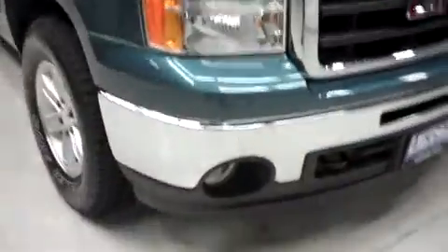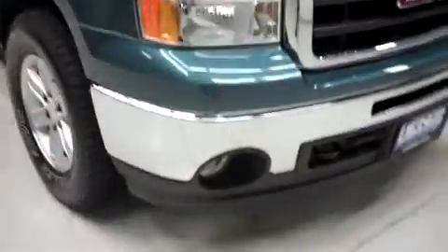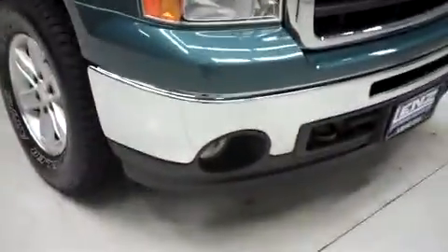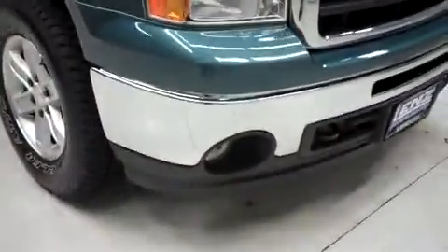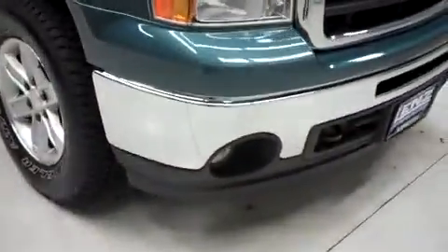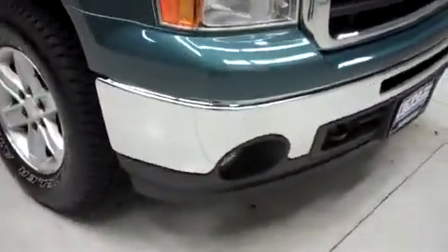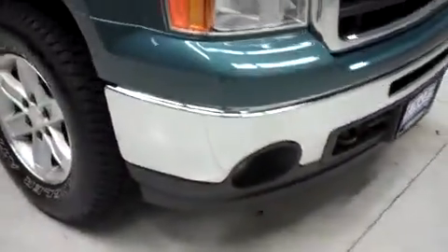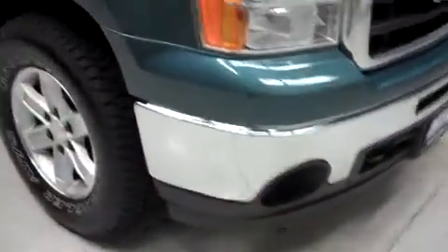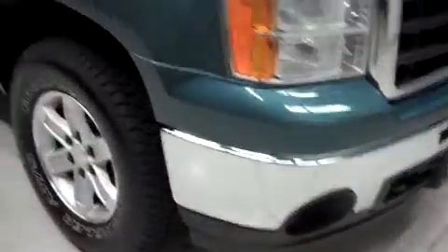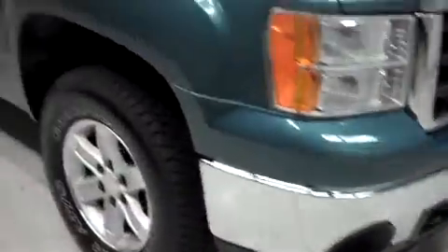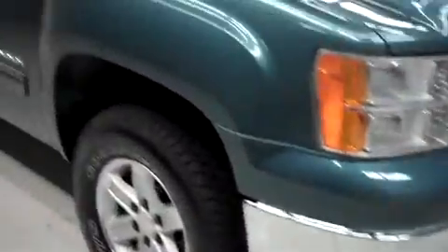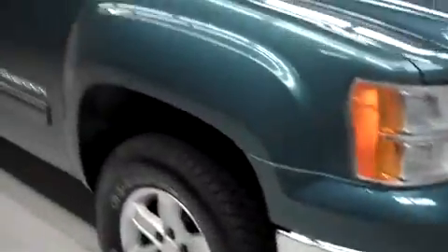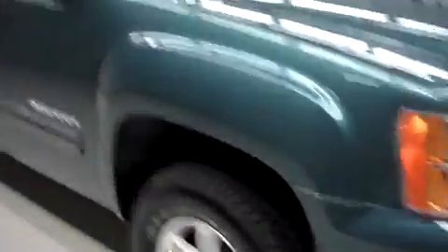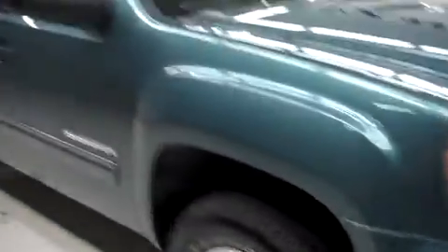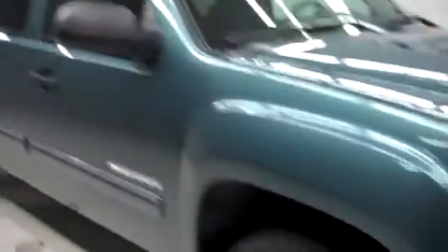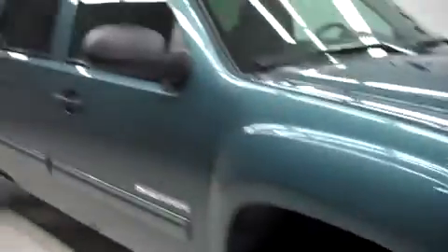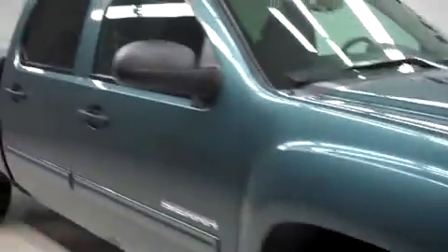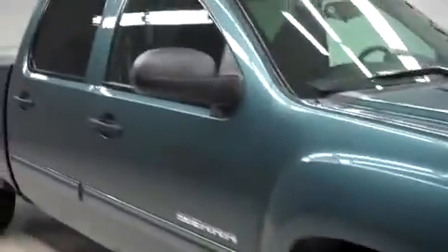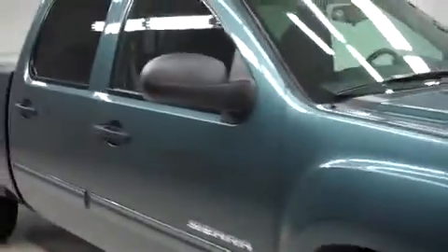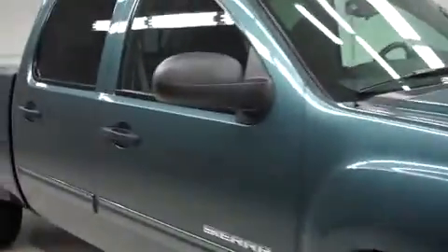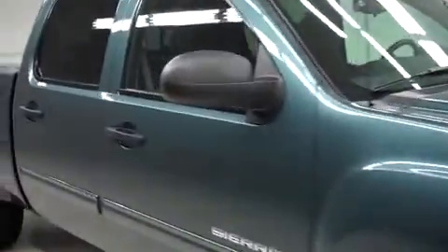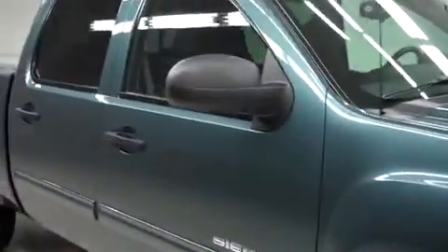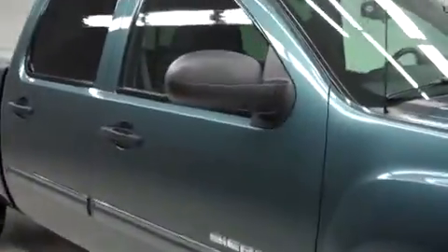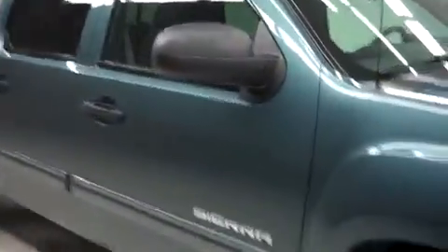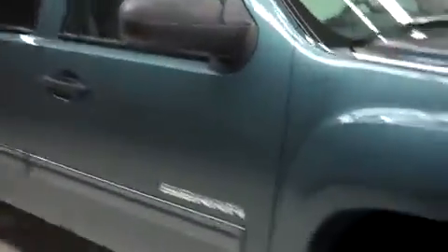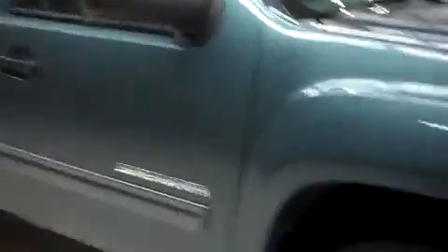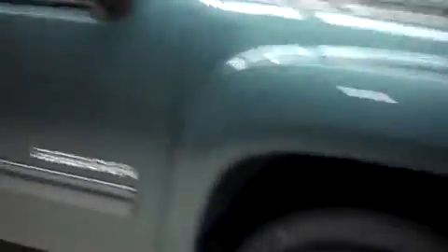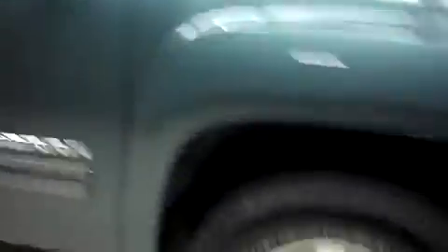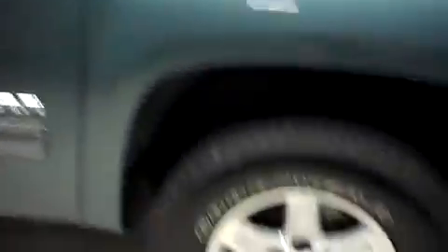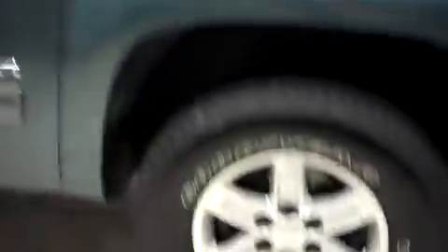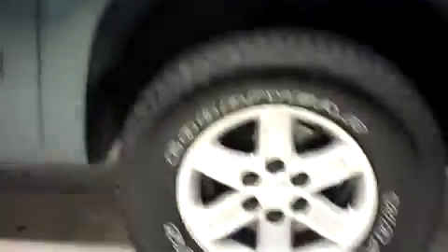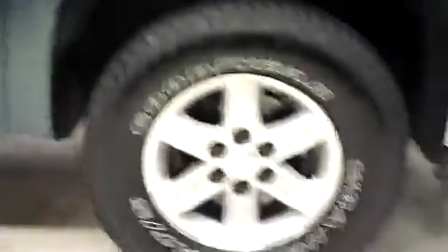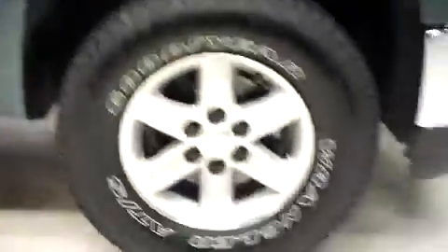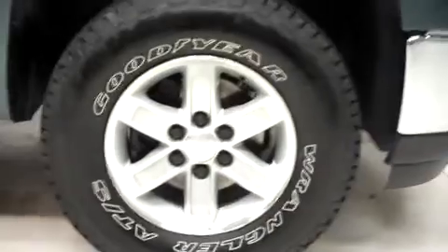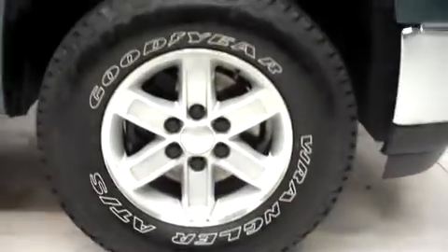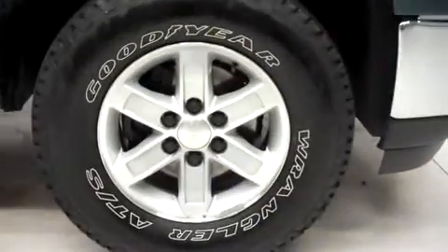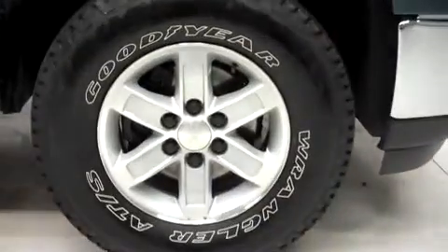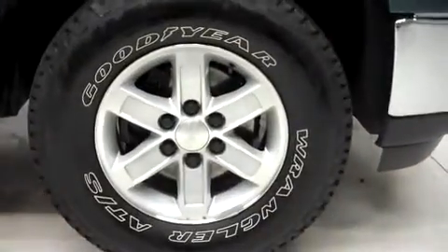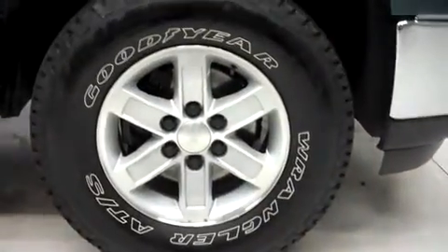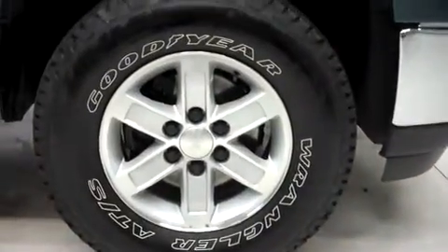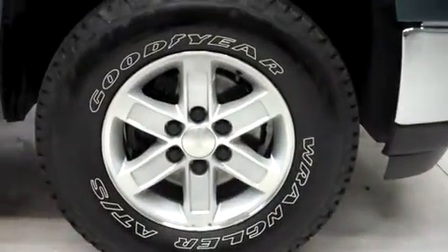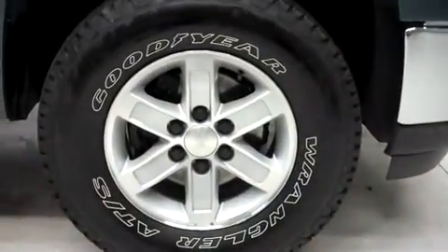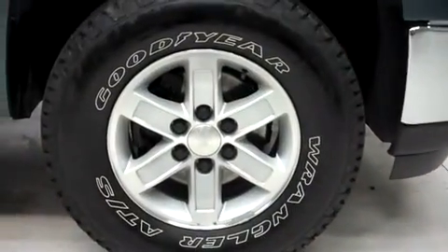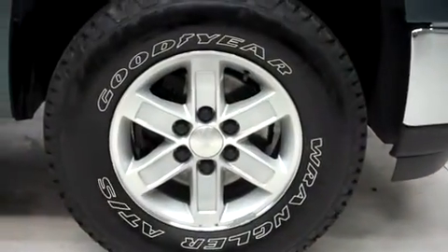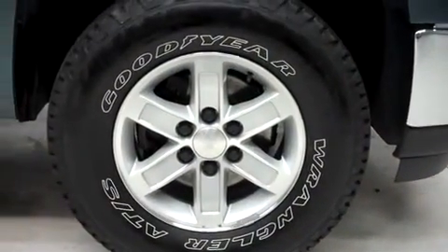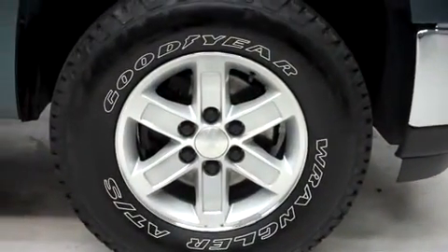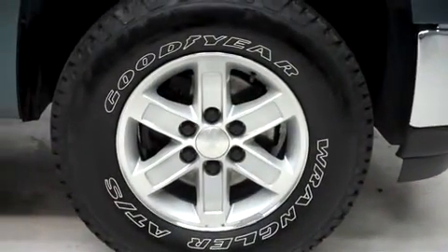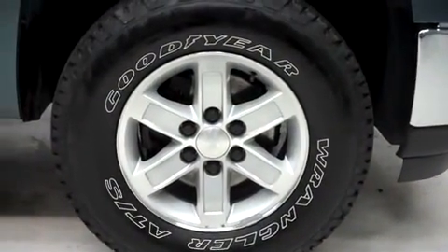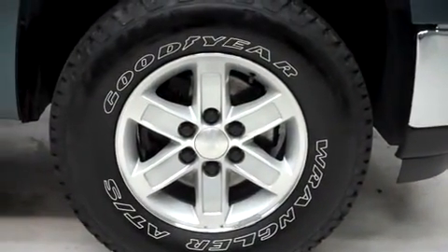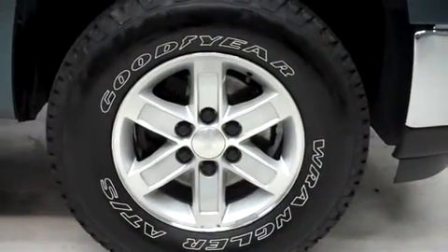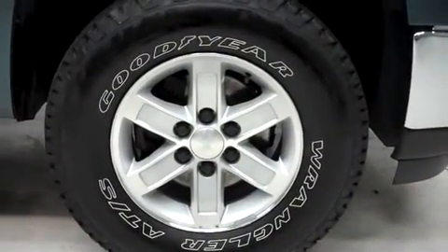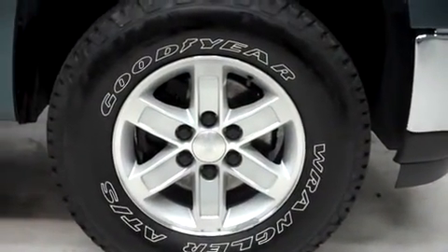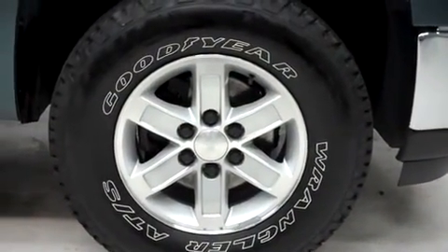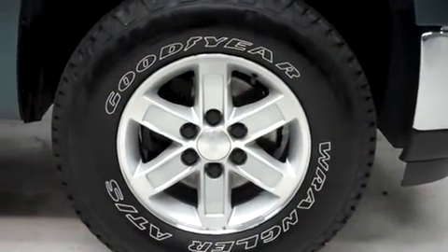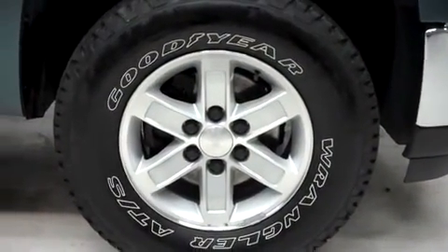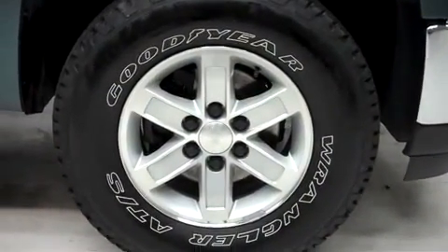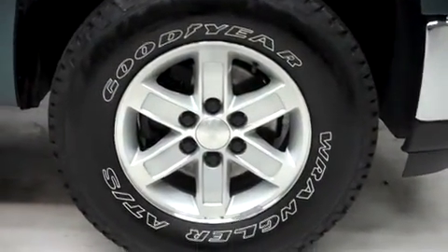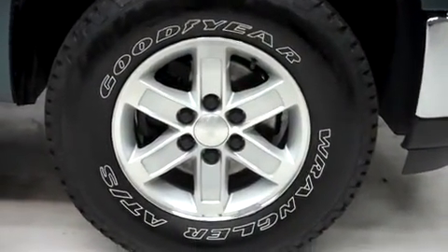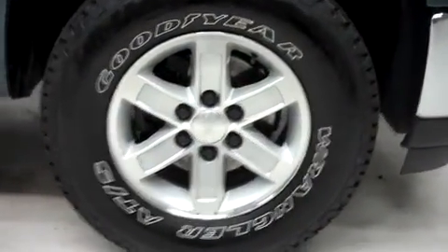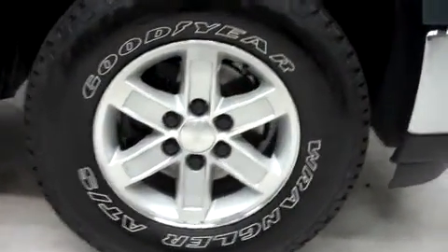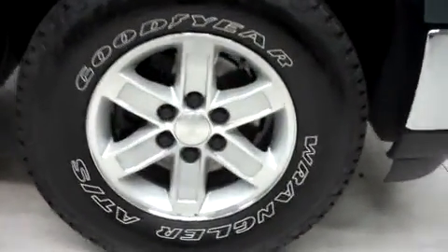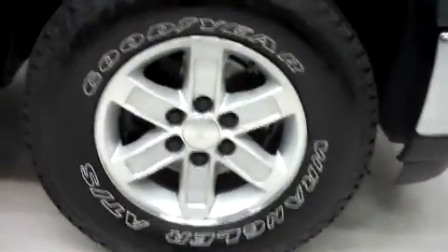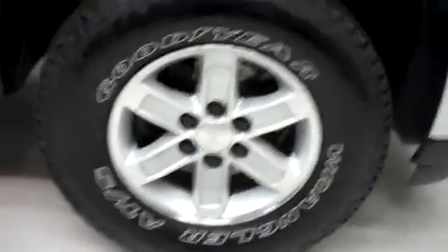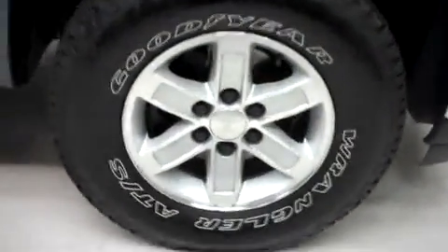It has factory fog lights and heated mirrors. It has factory alloy wheels riding on Goodyear Wrangler ATS tires.